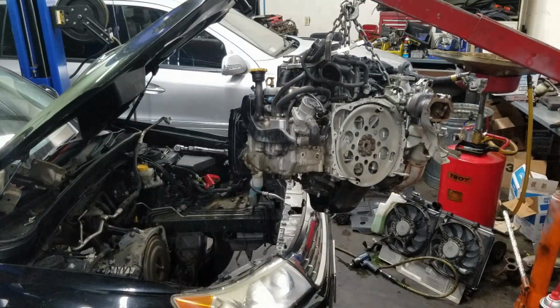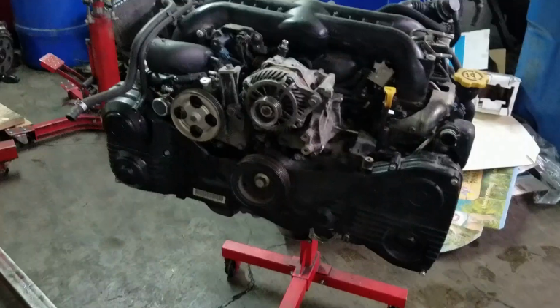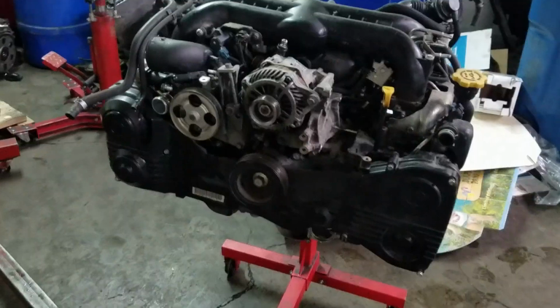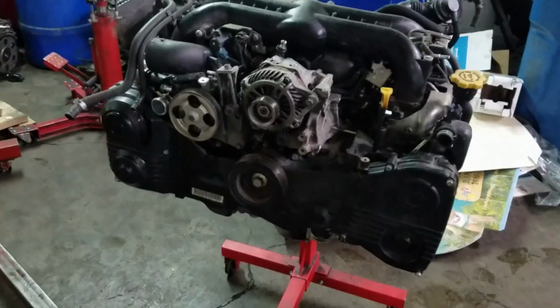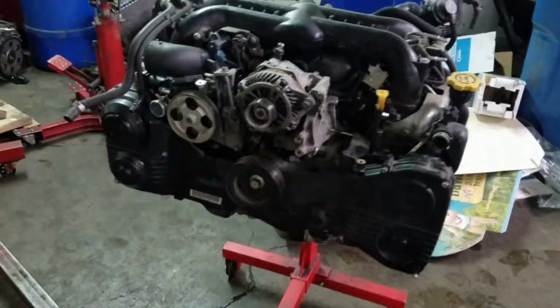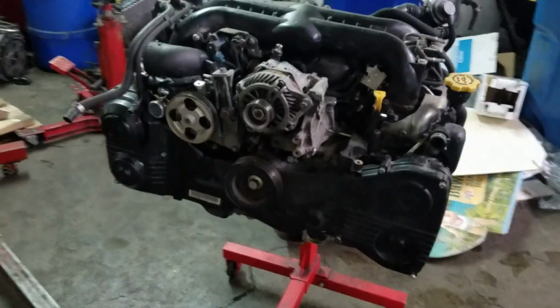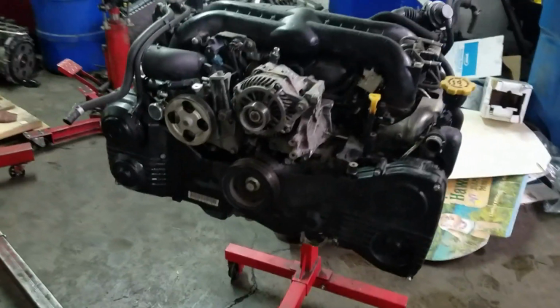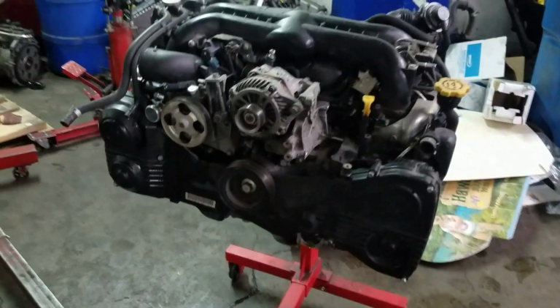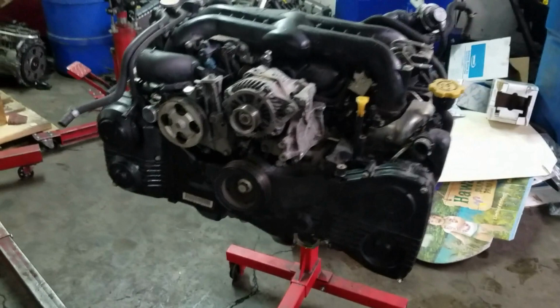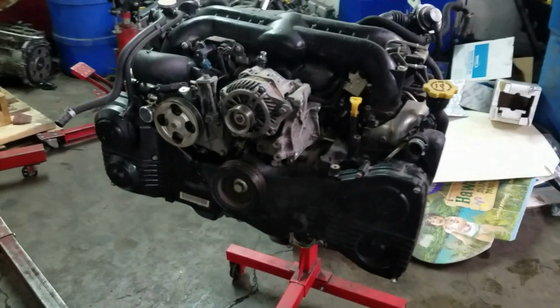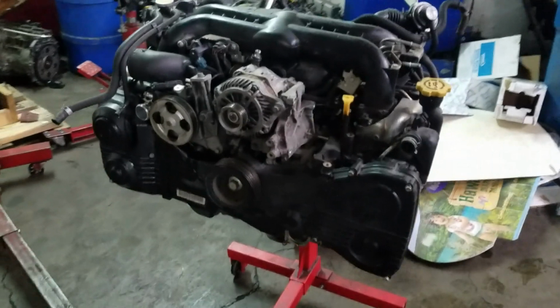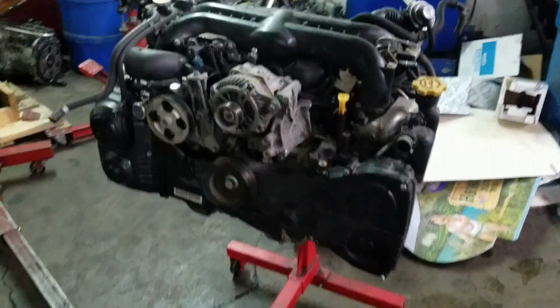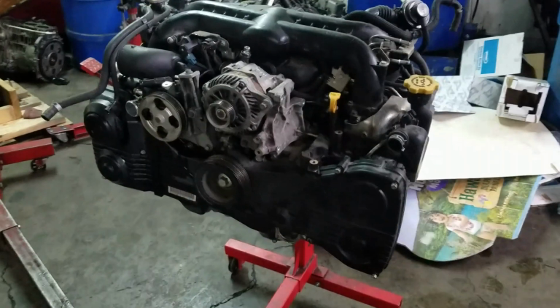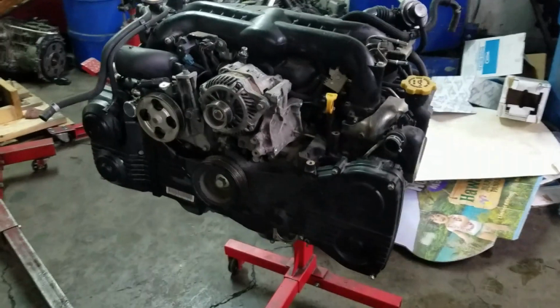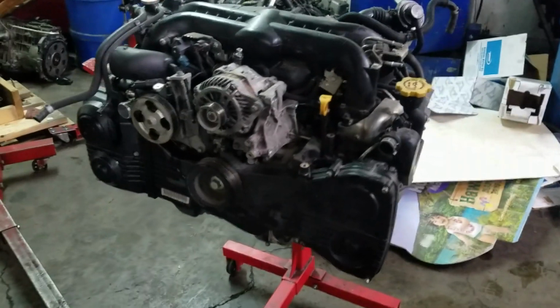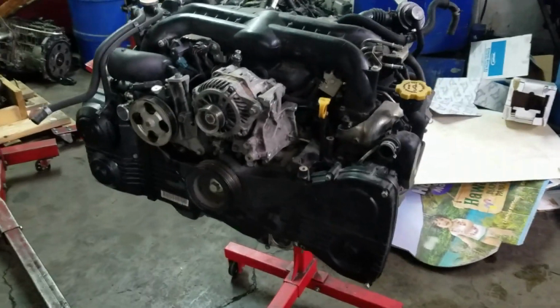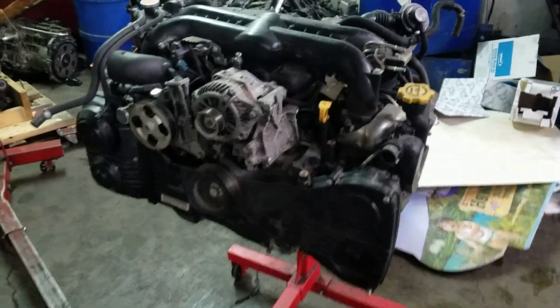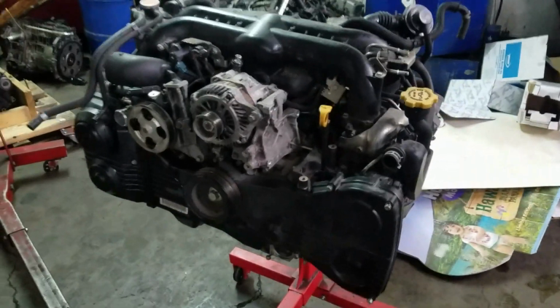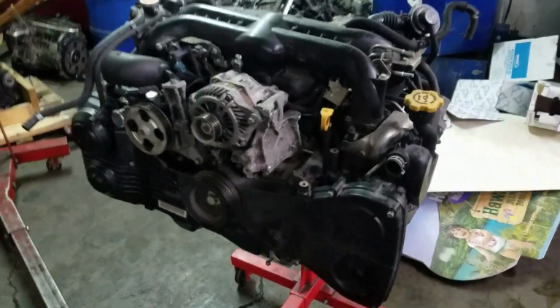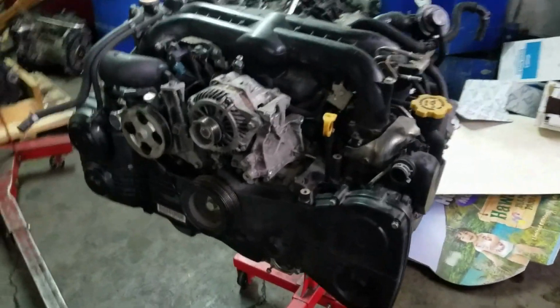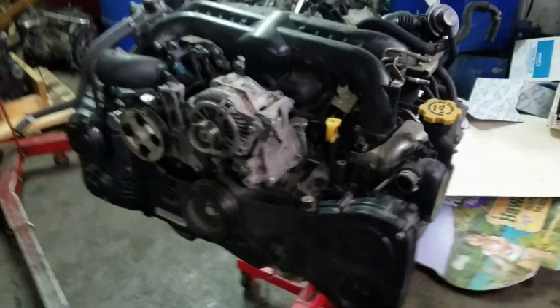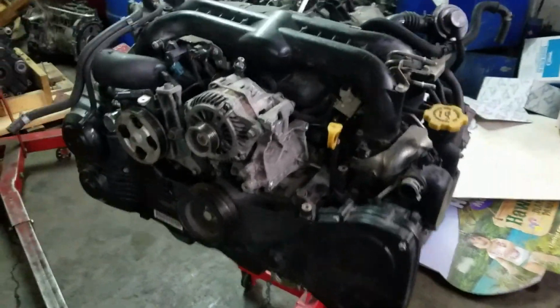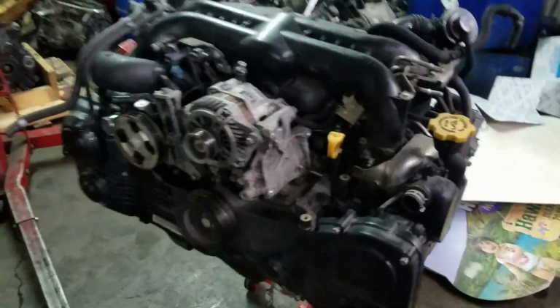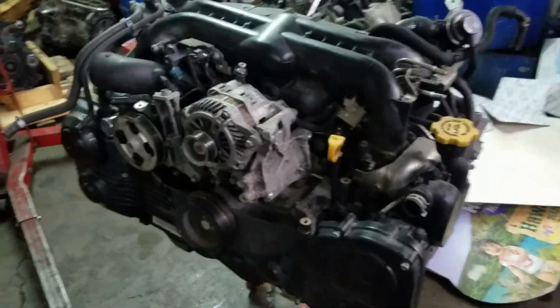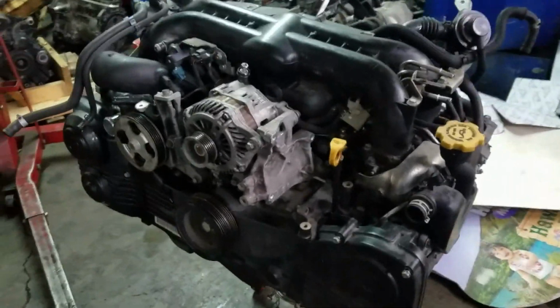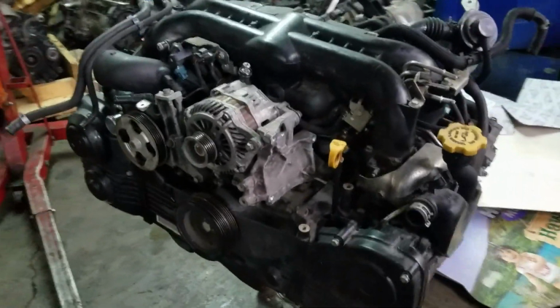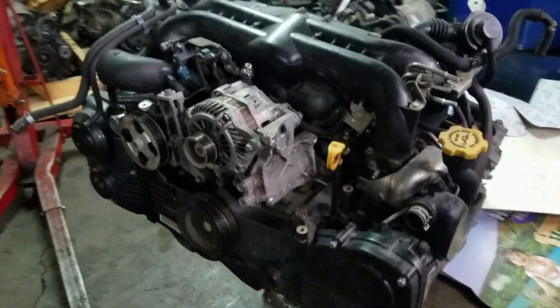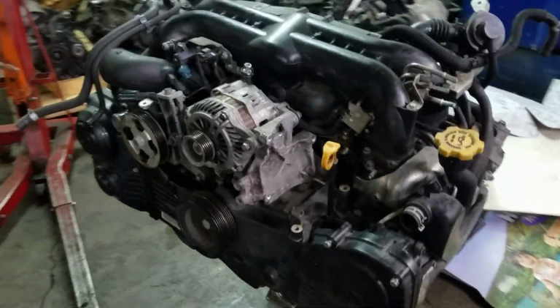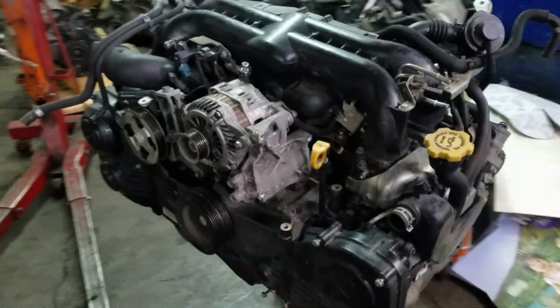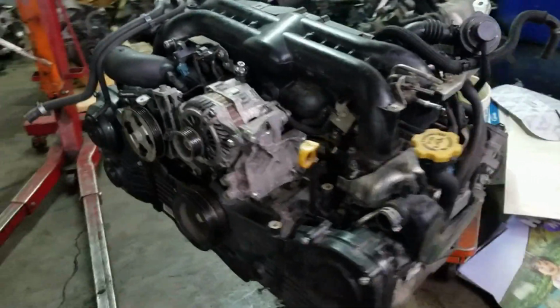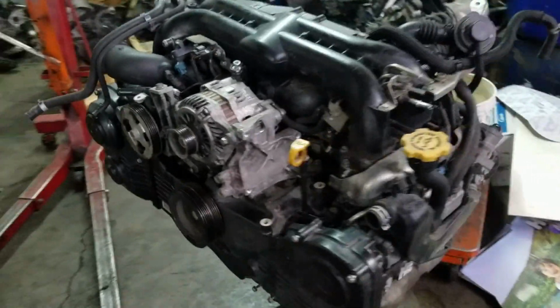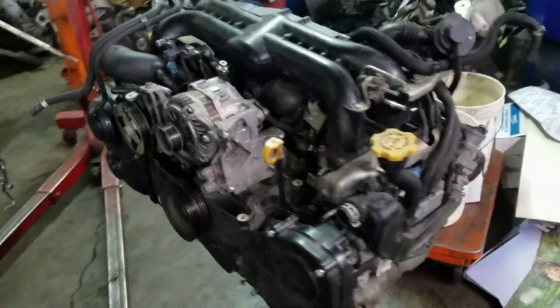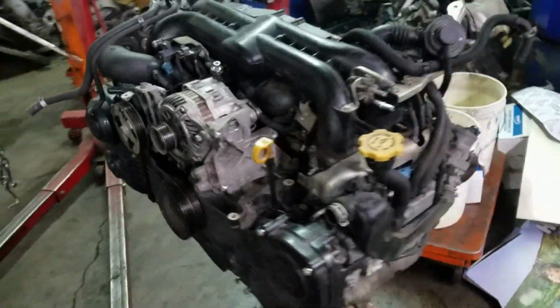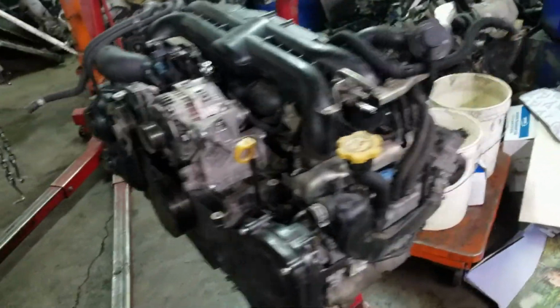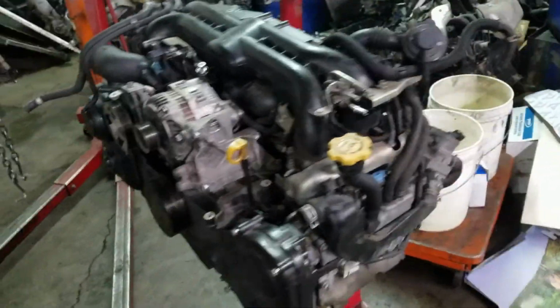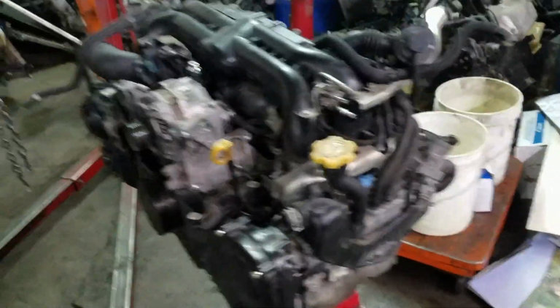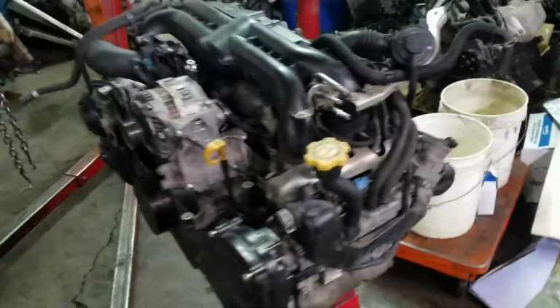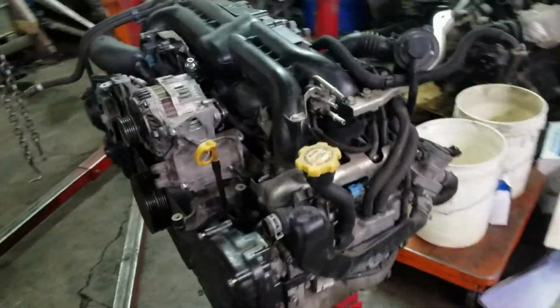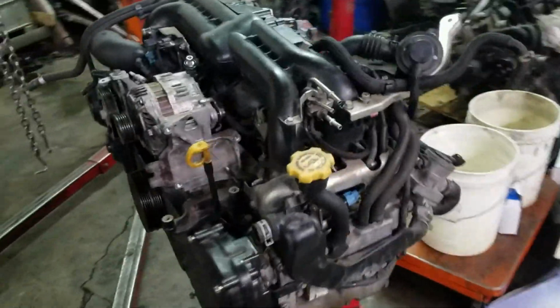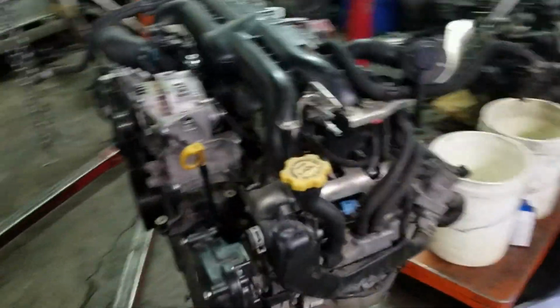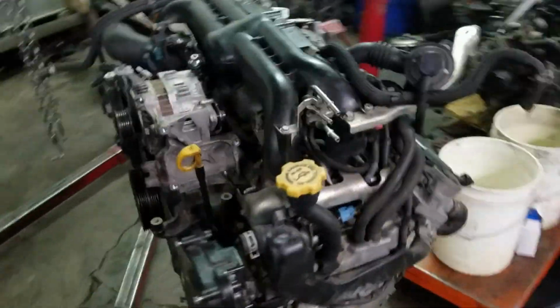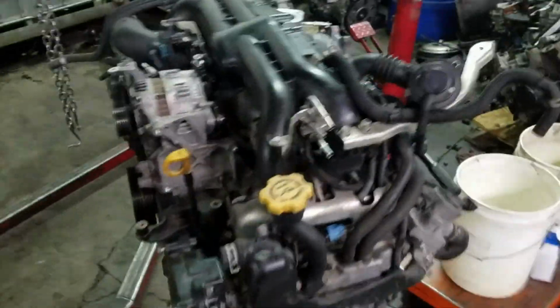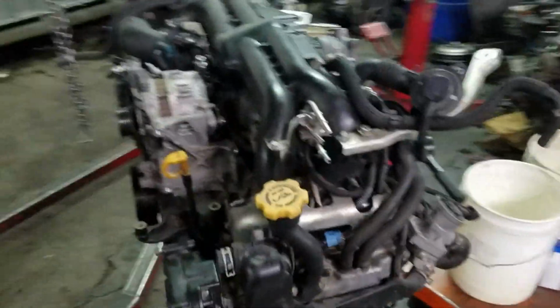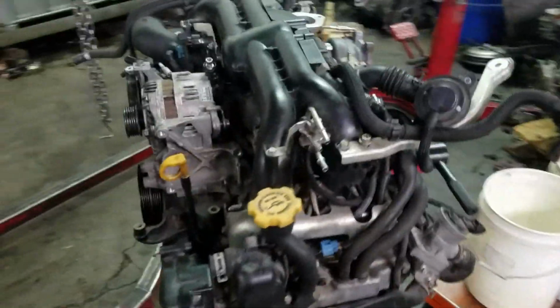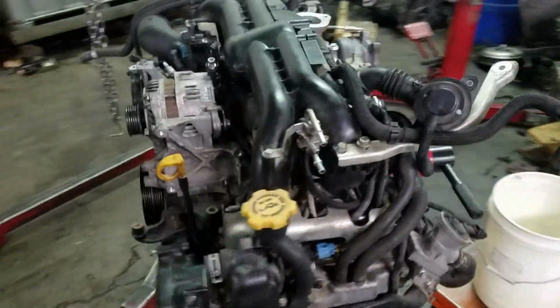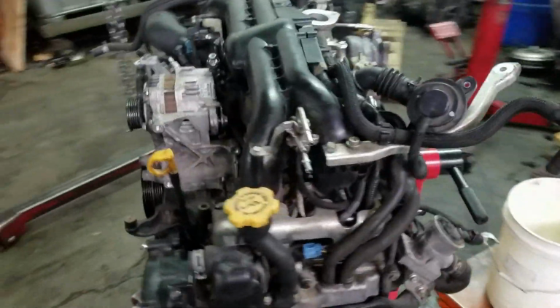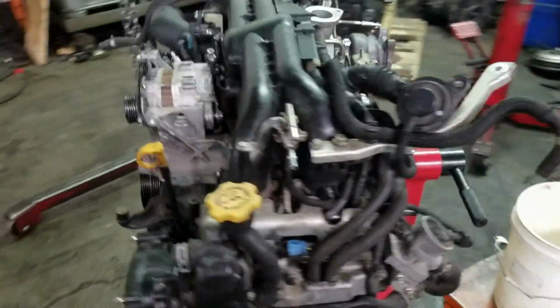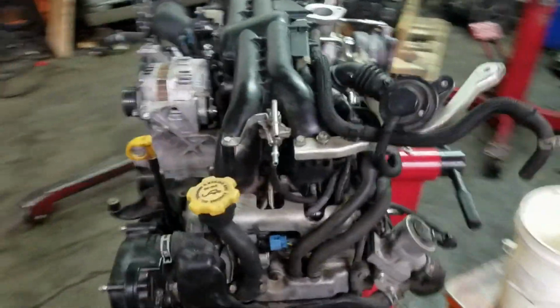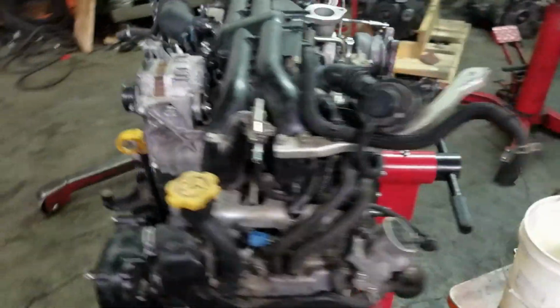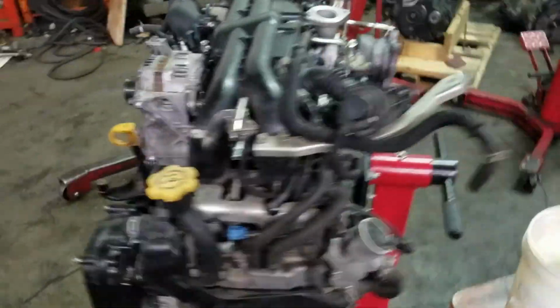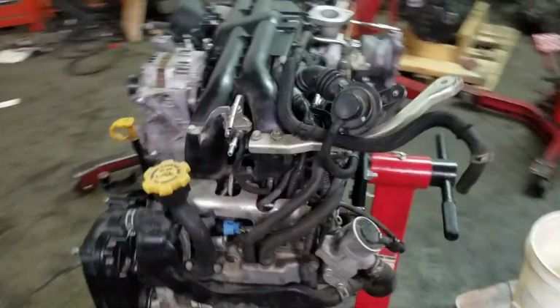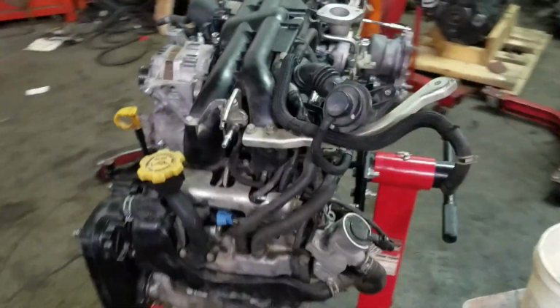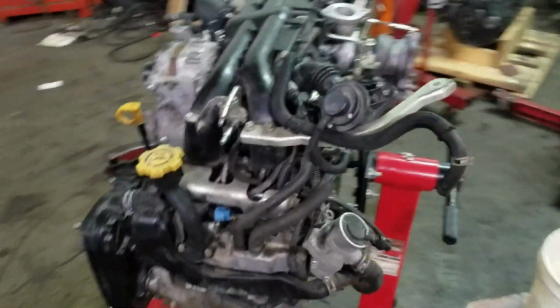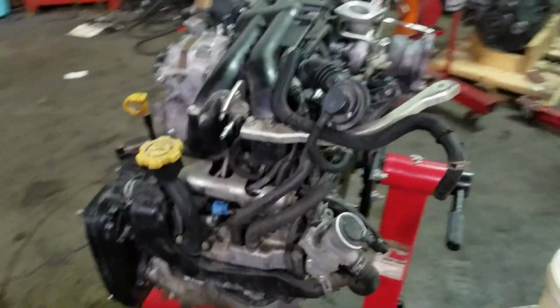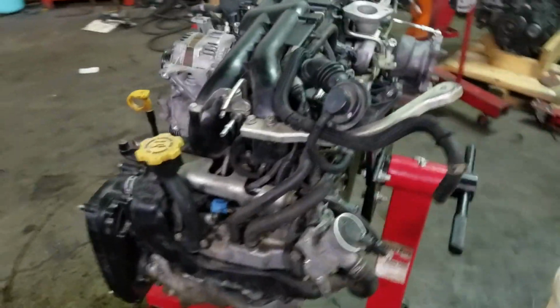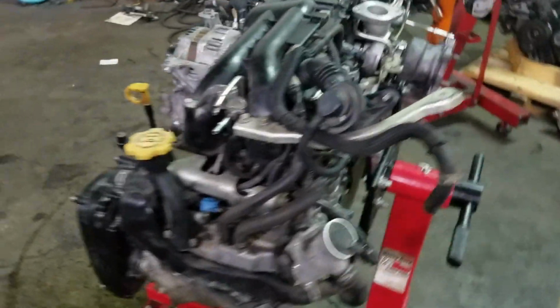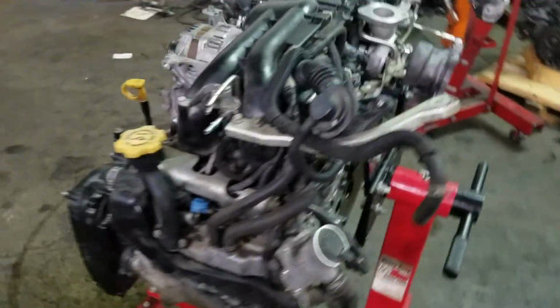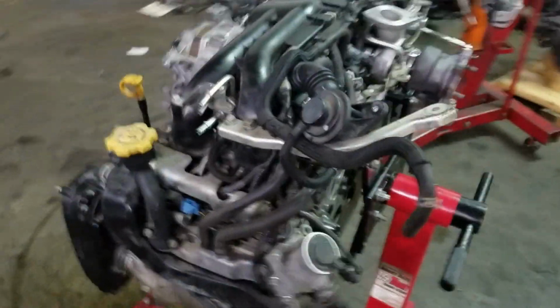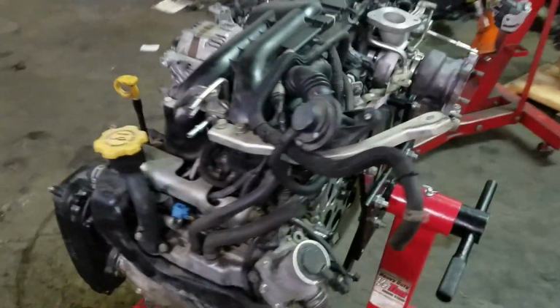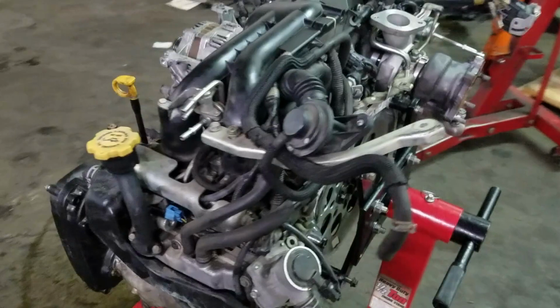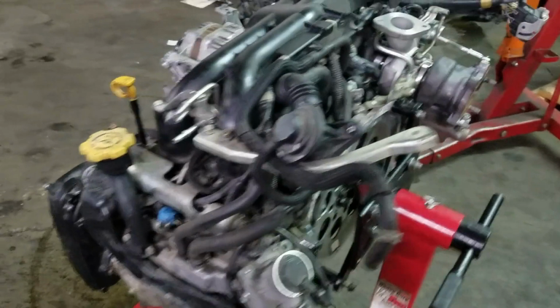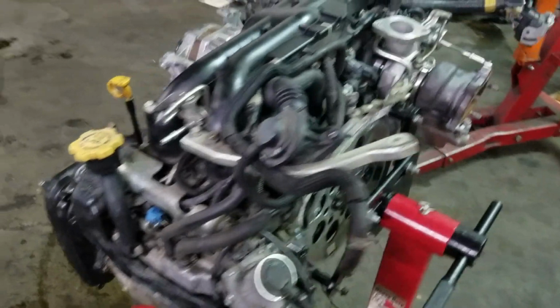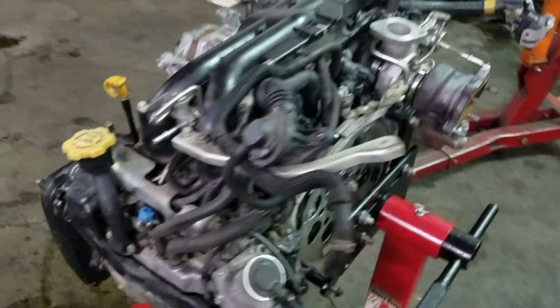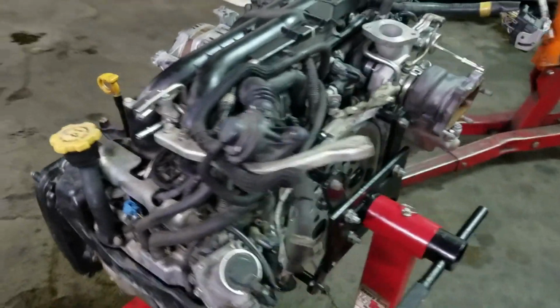Here's the engine — finally pulled this thing out. This is my first Subaru engine pull.